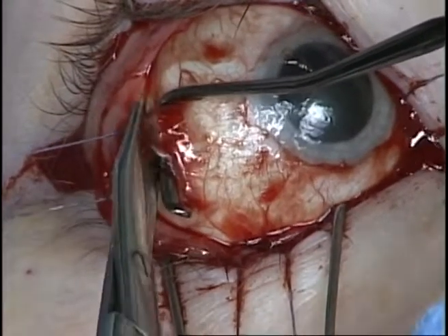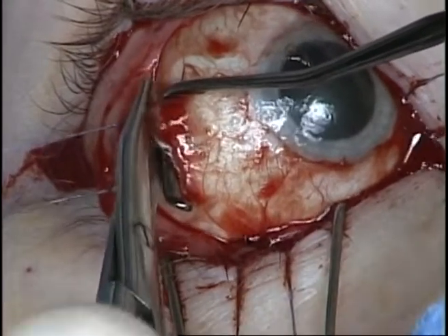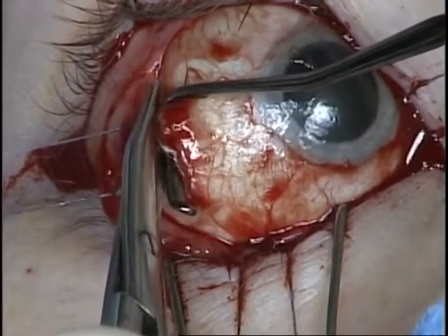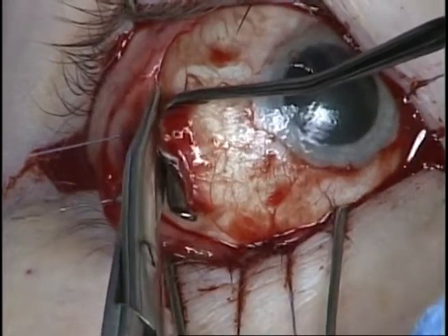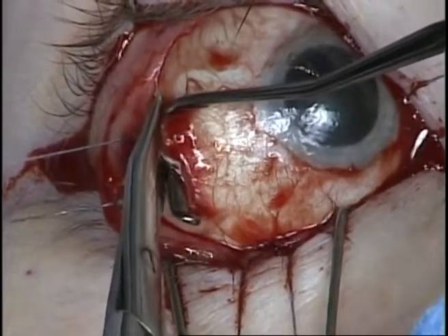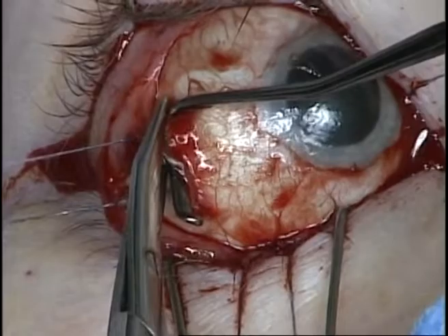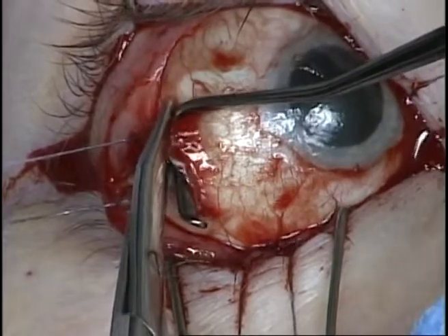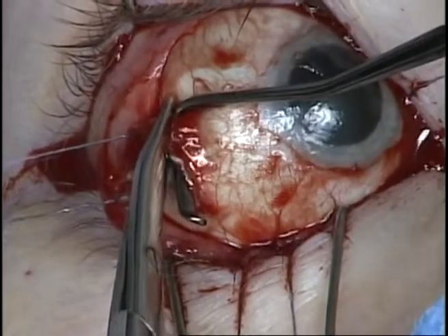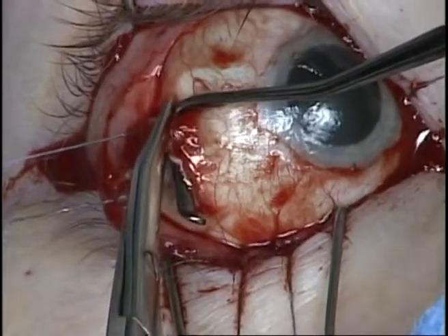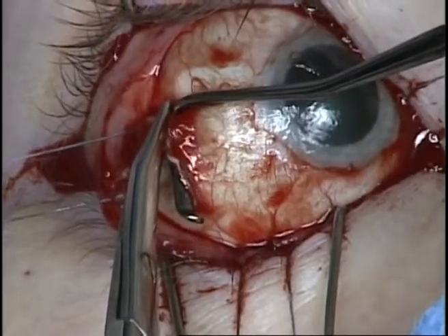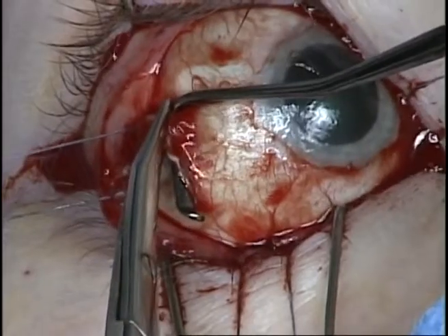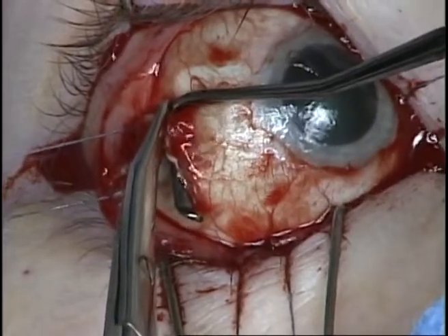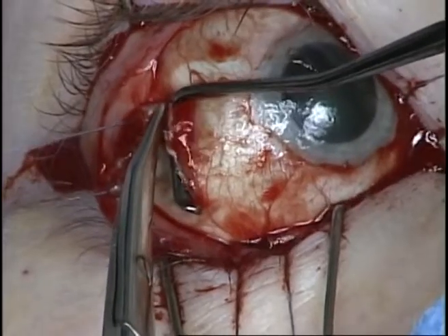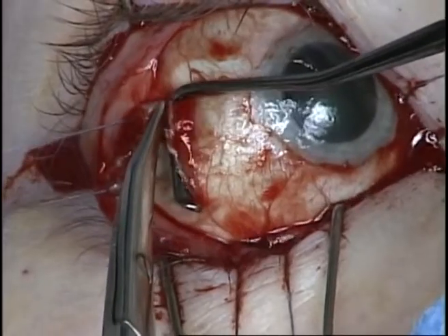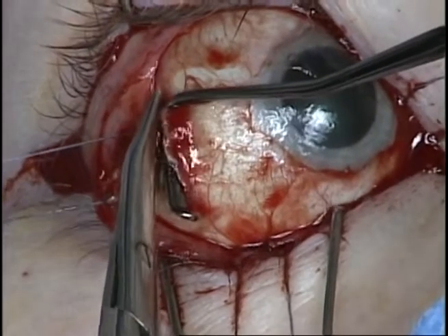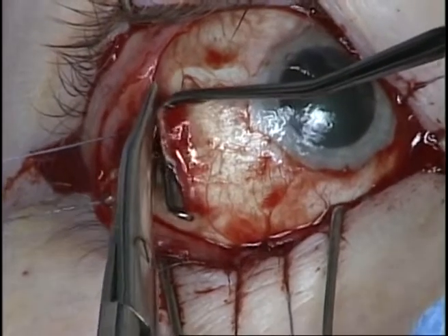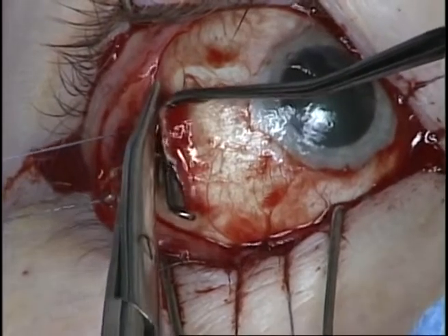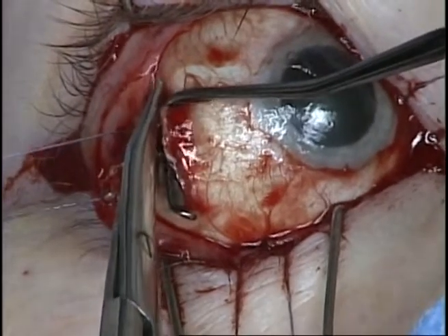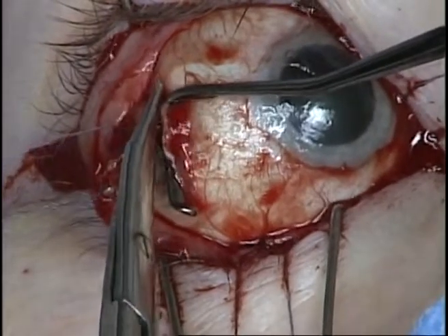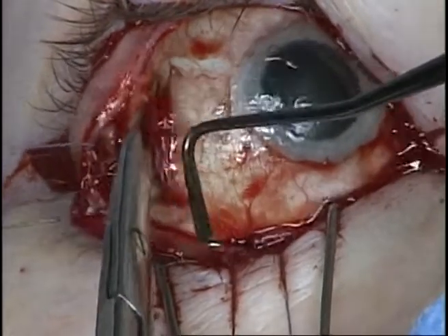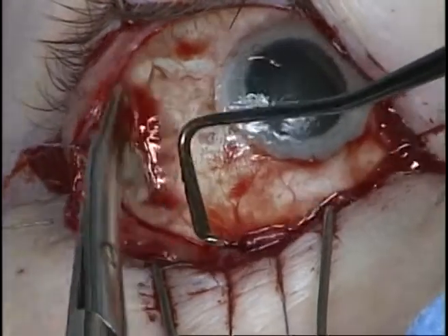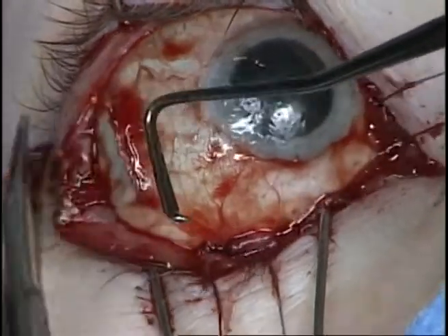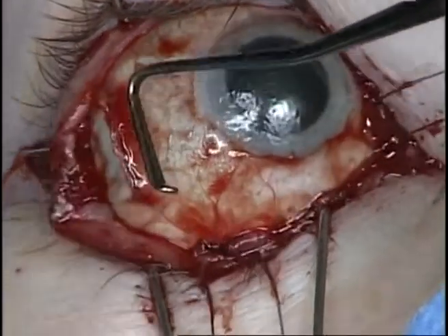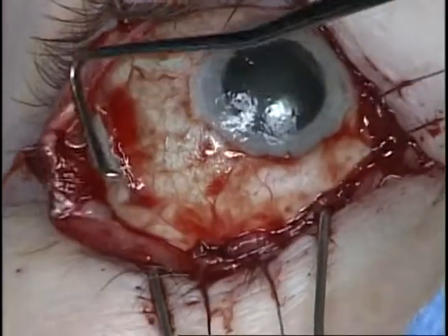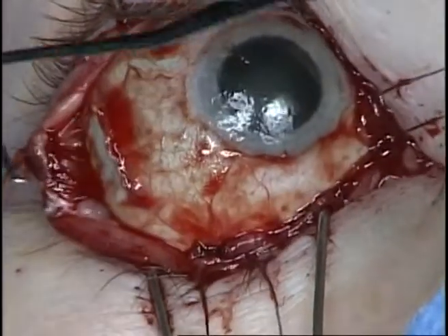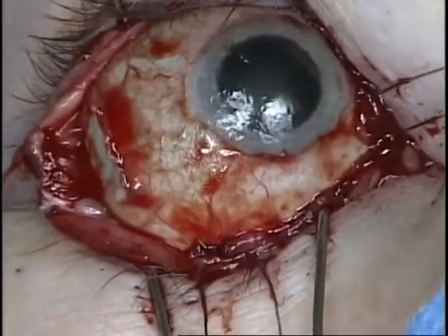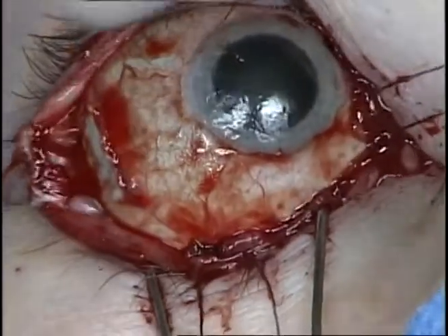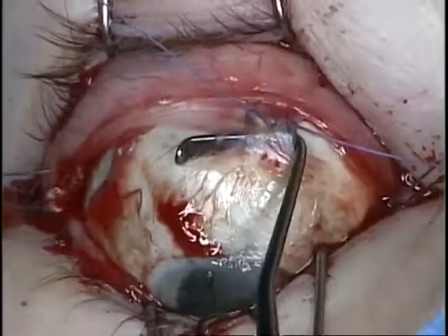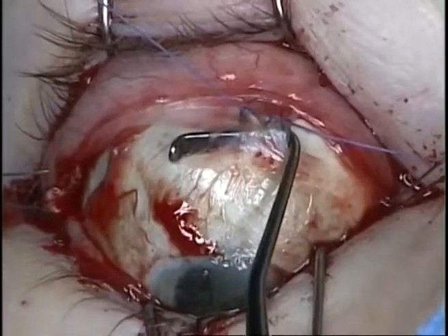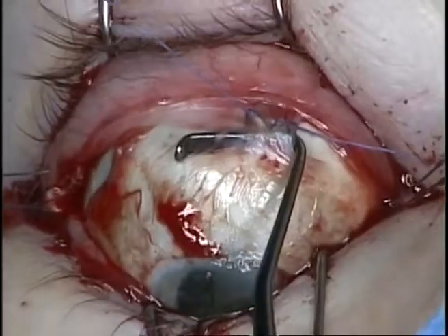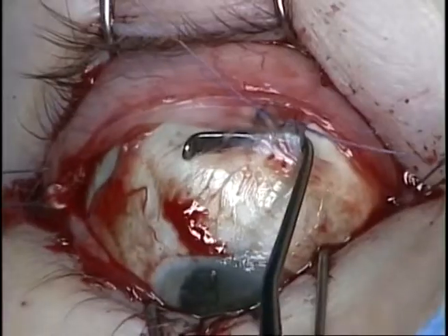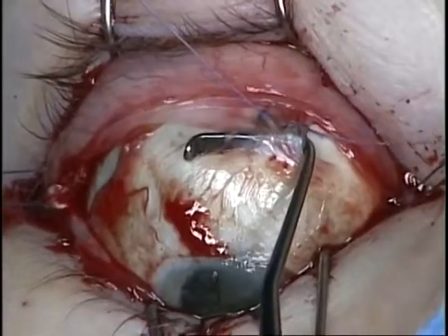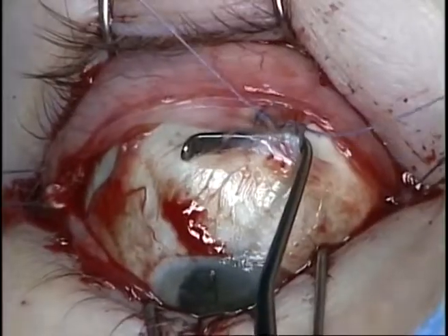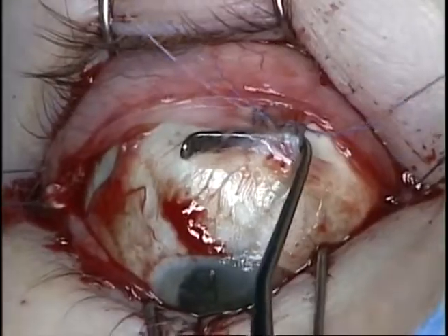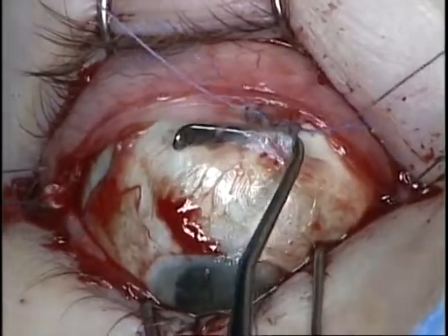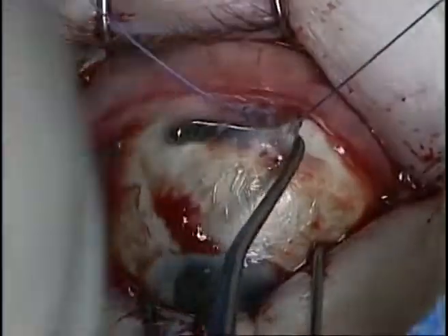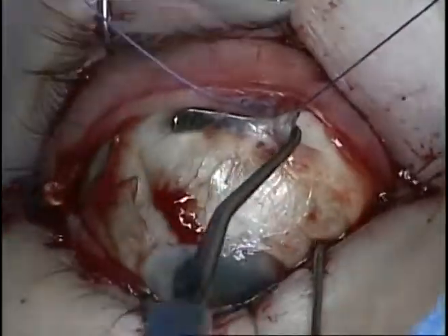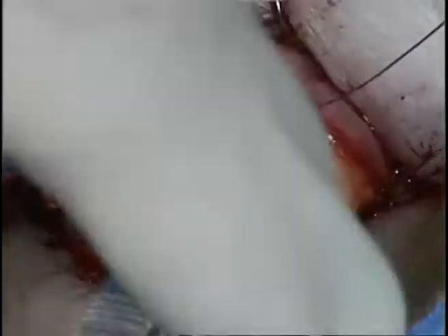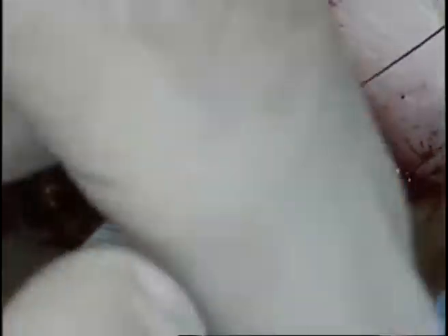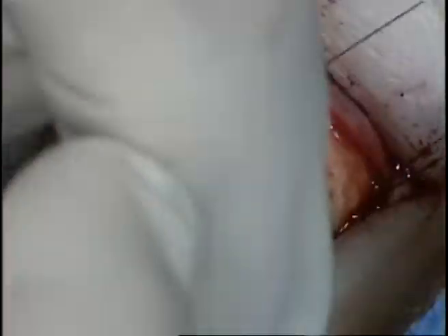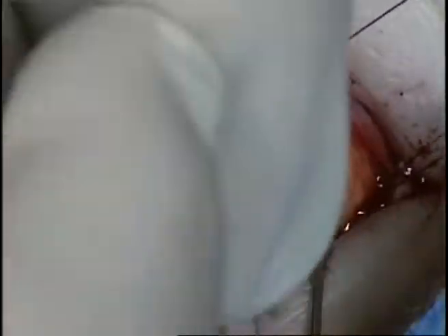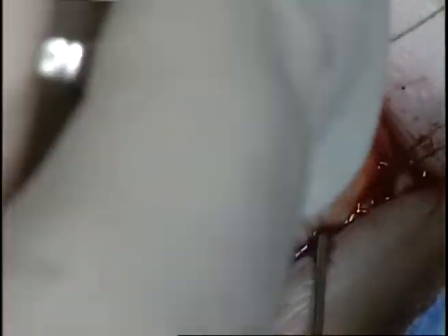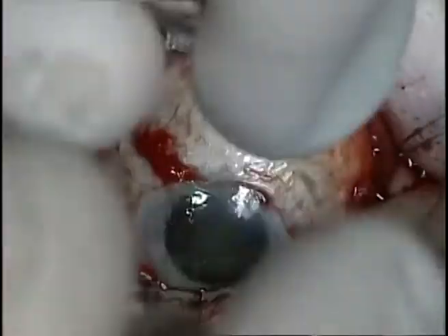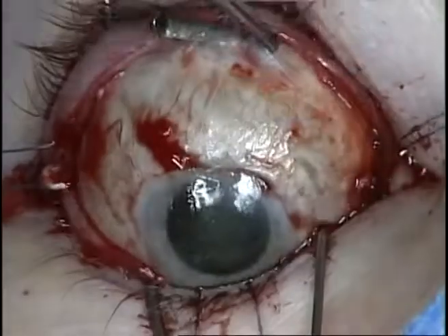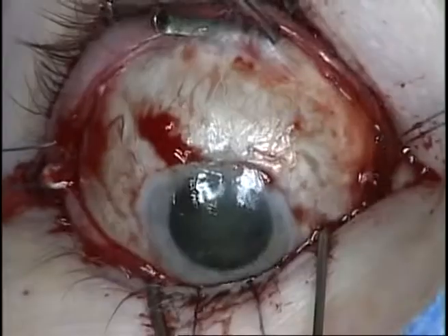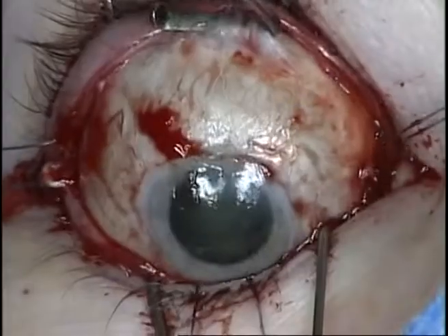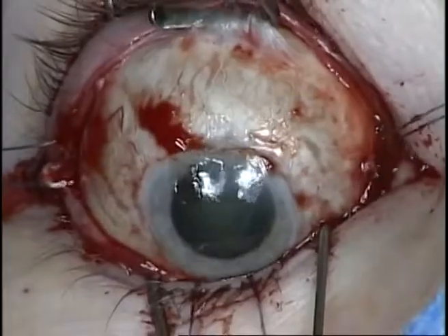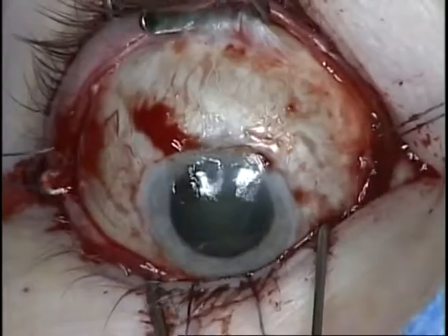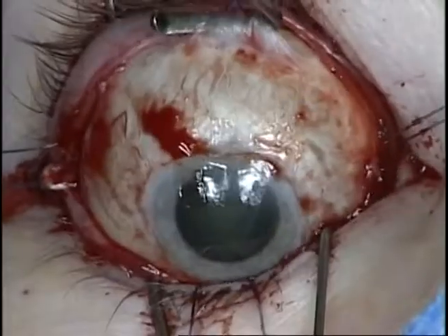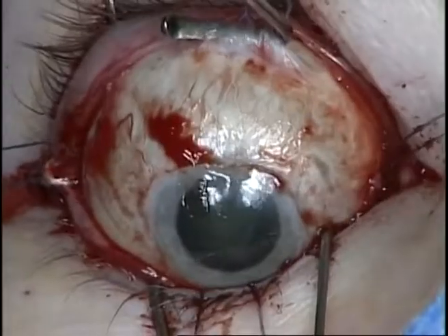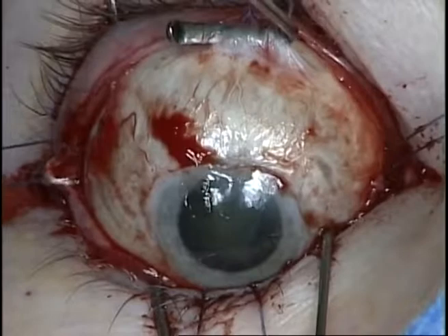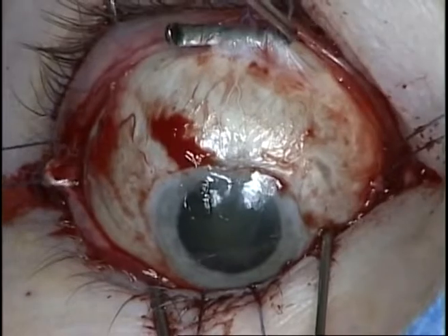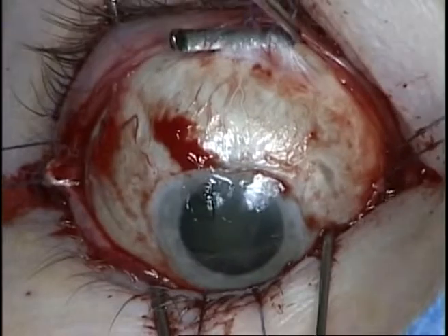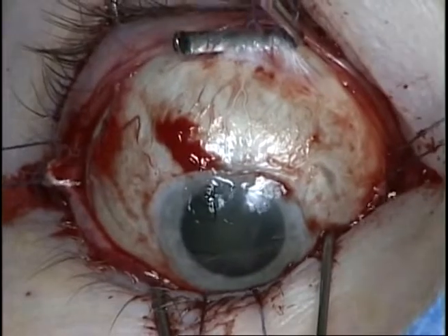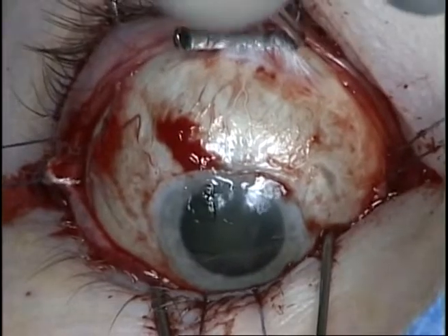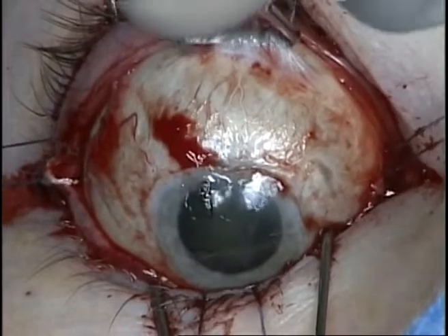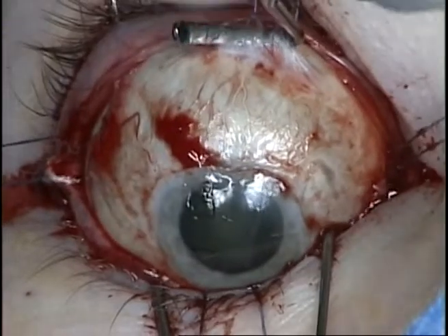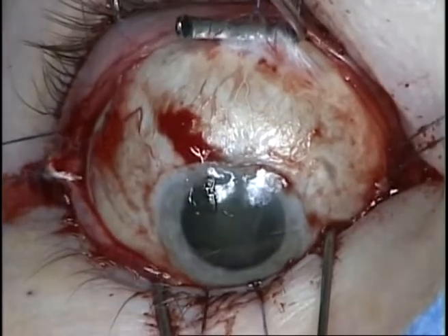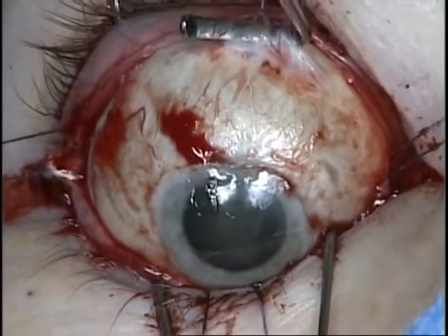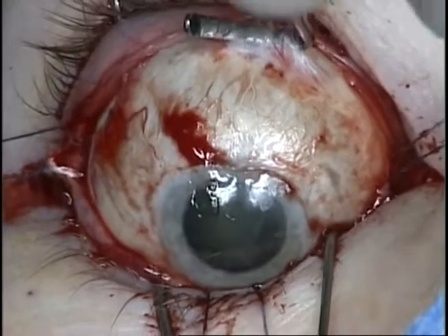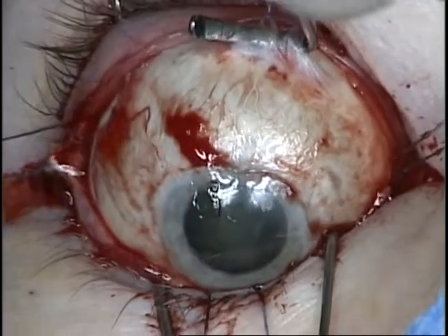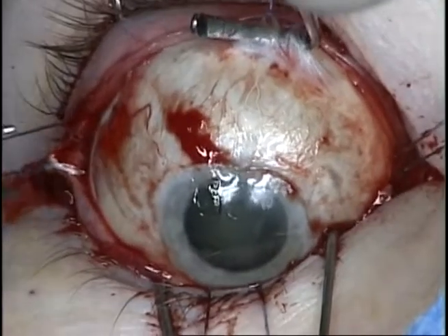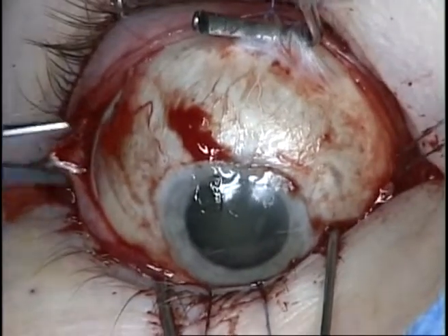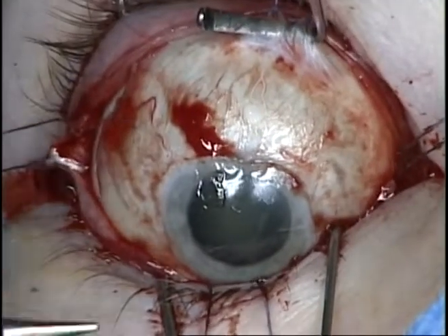The superior rectus muscle is then identified, hooked, tagged, and disinserted from the globe flush with the sclera.